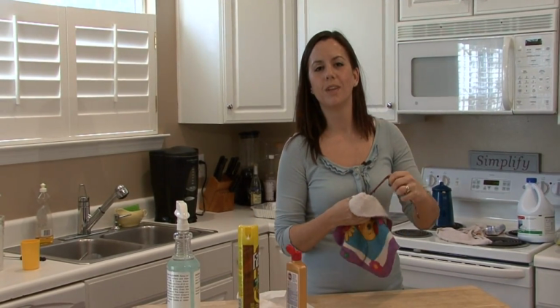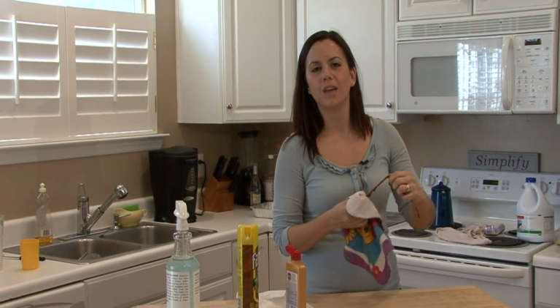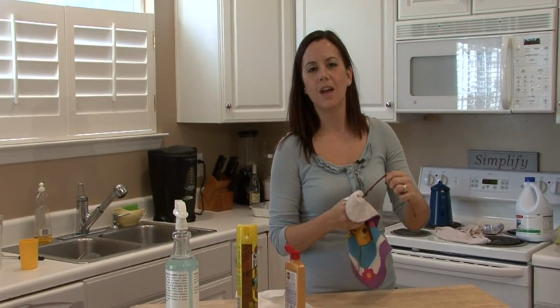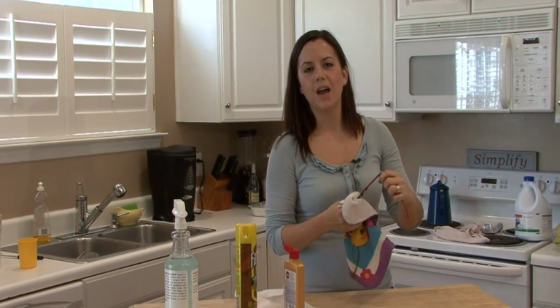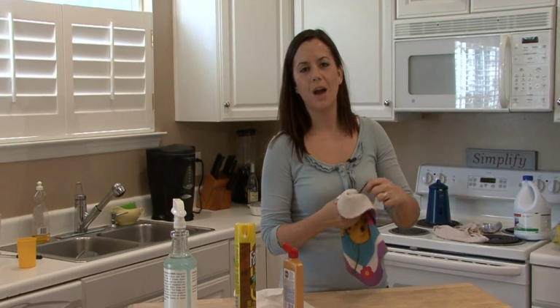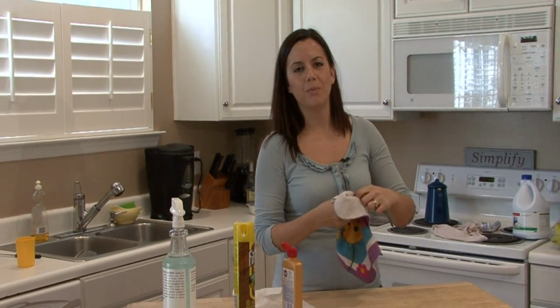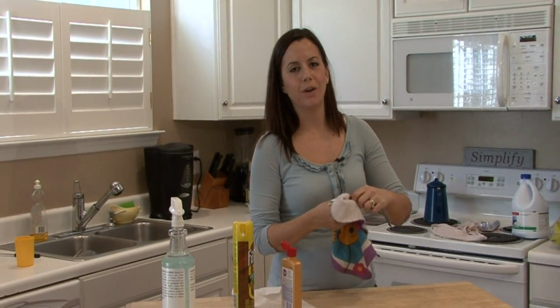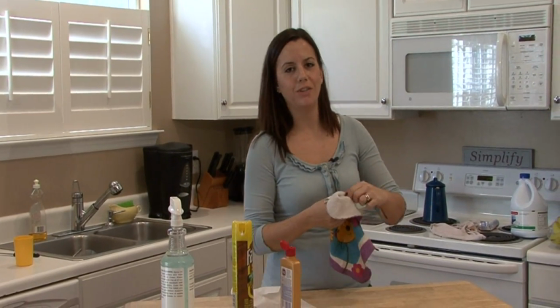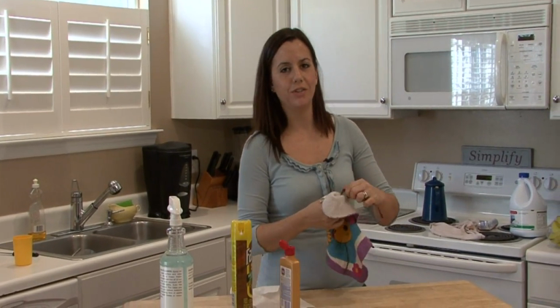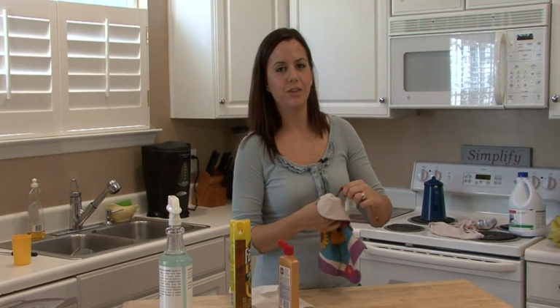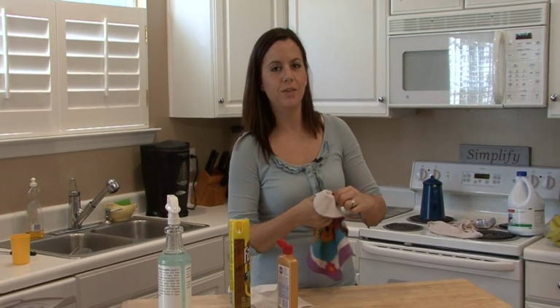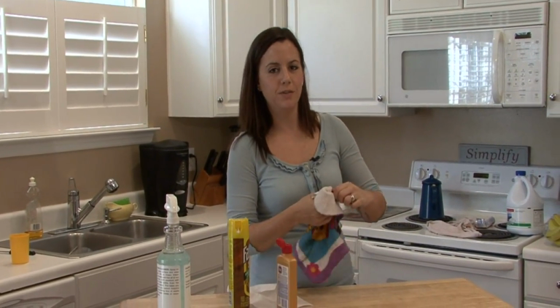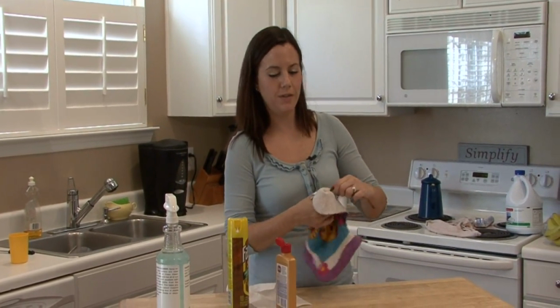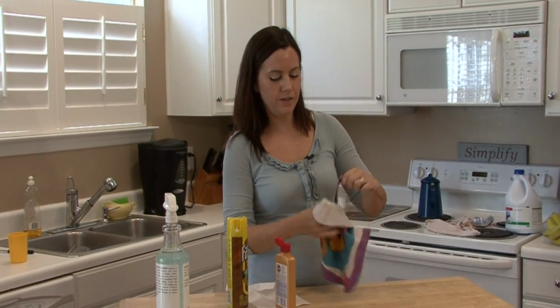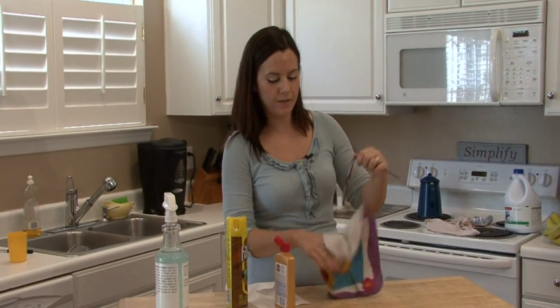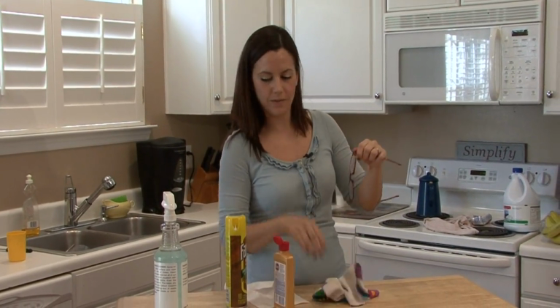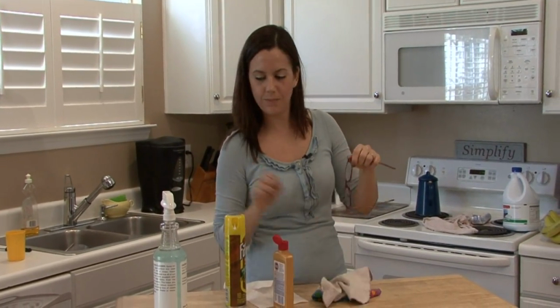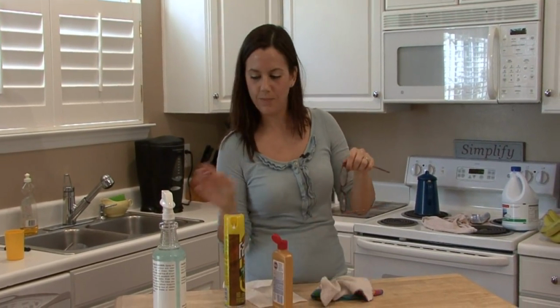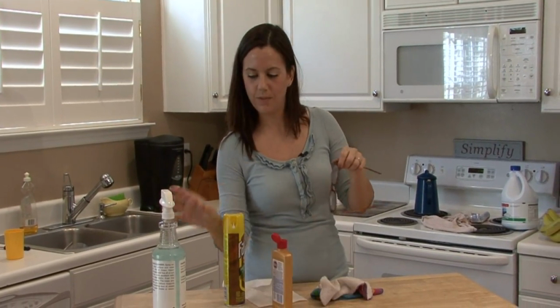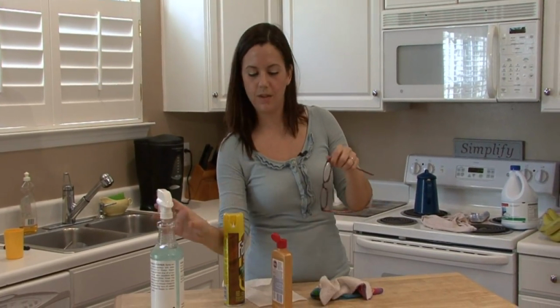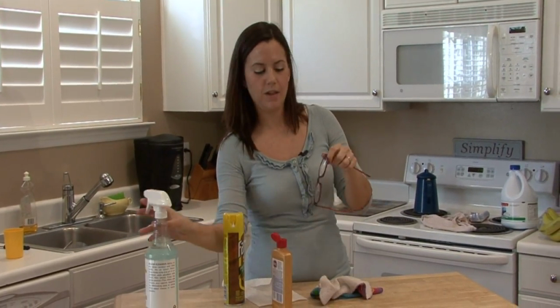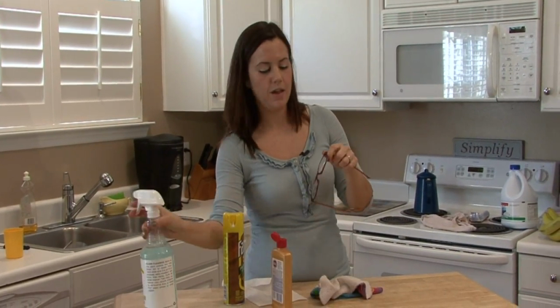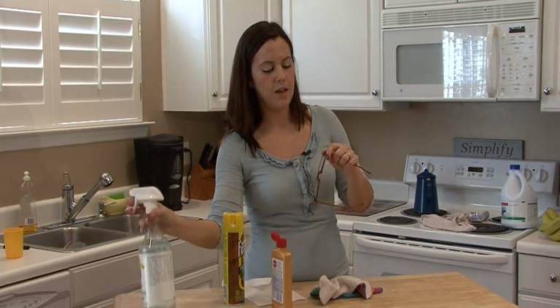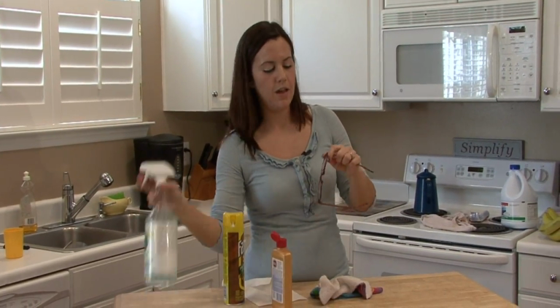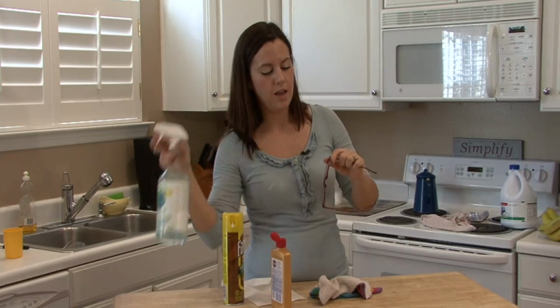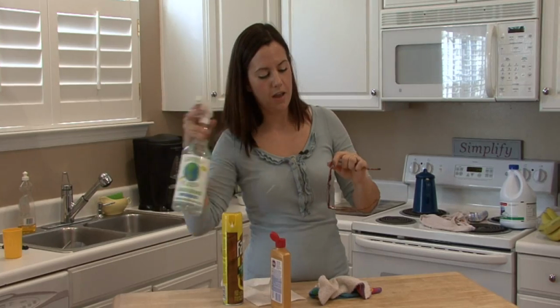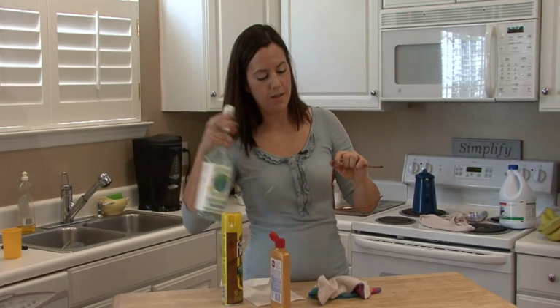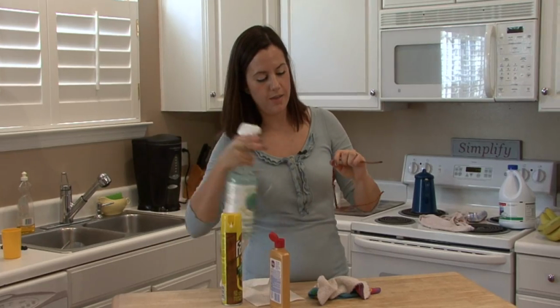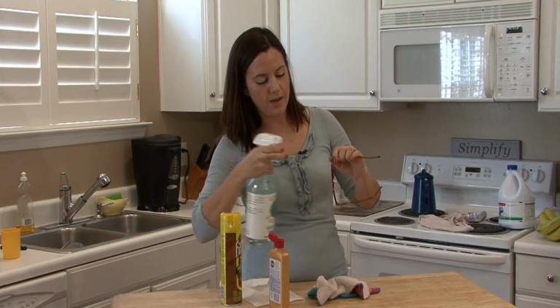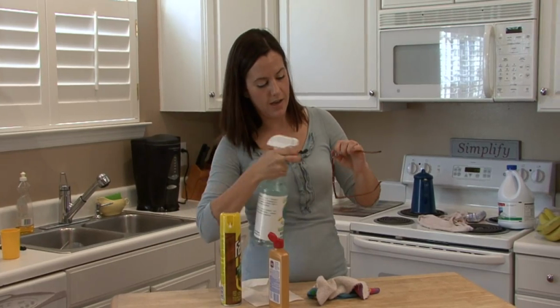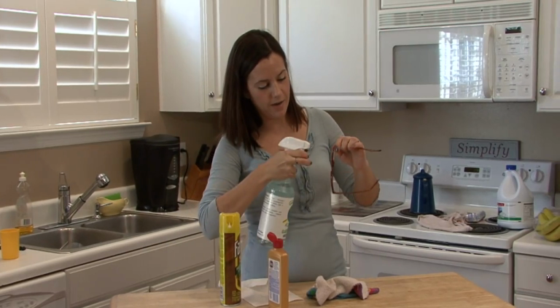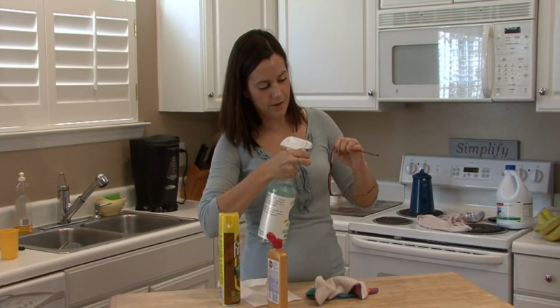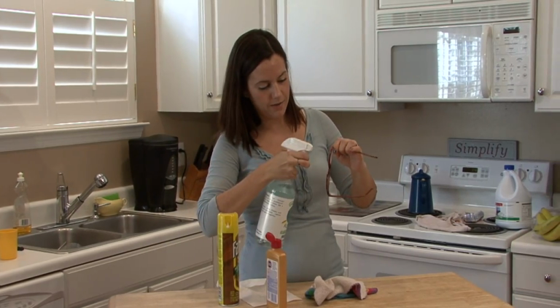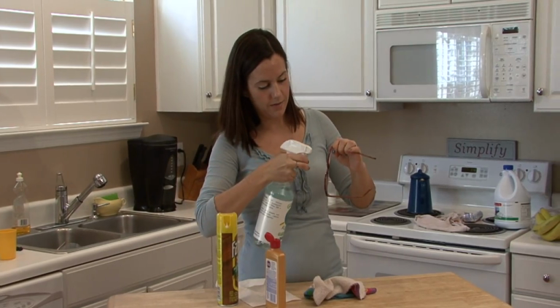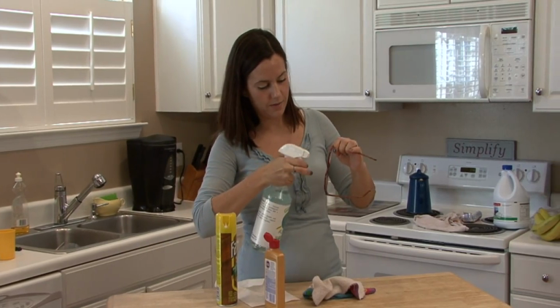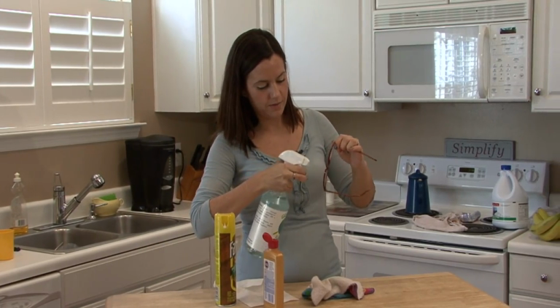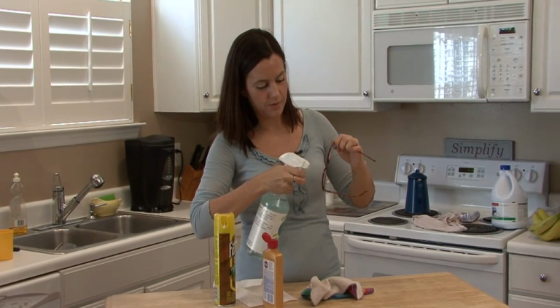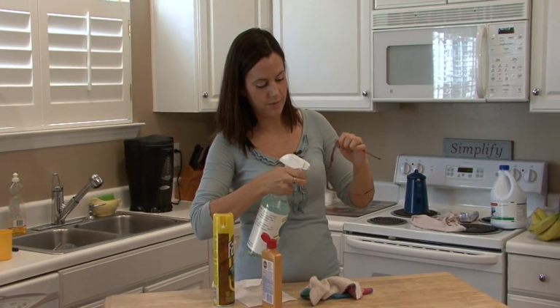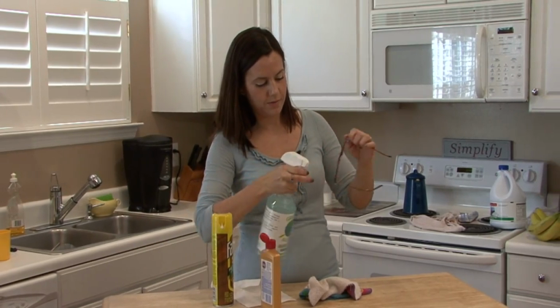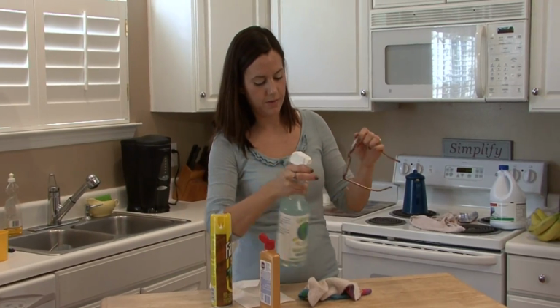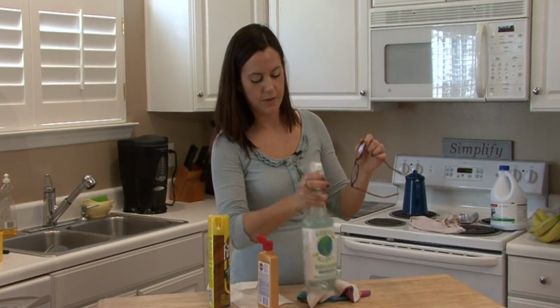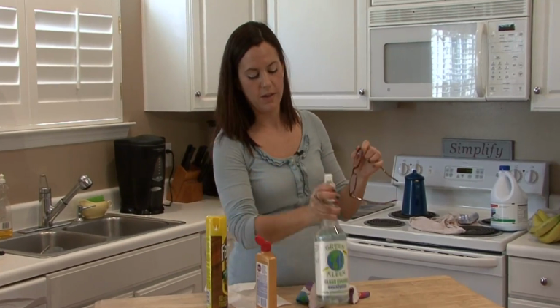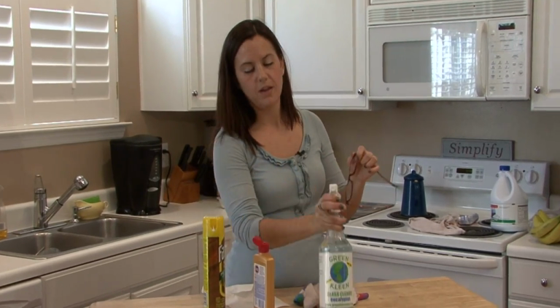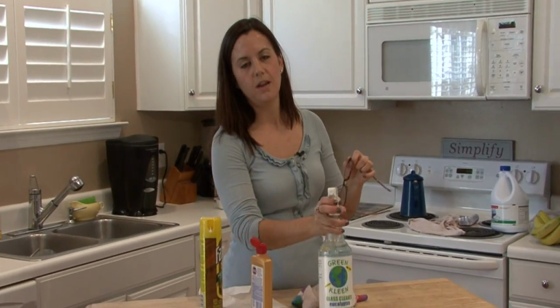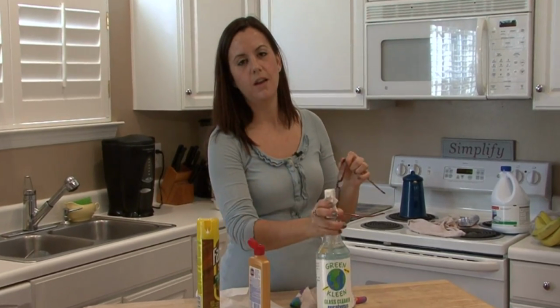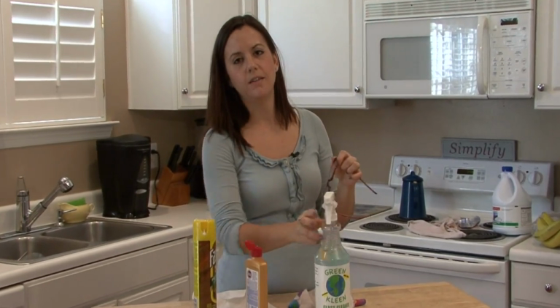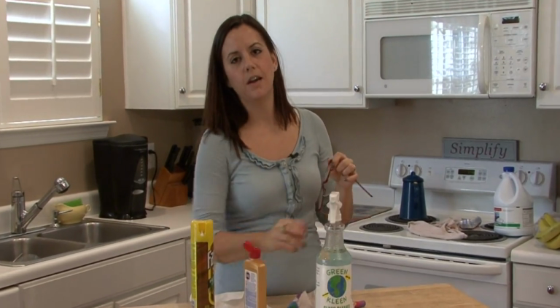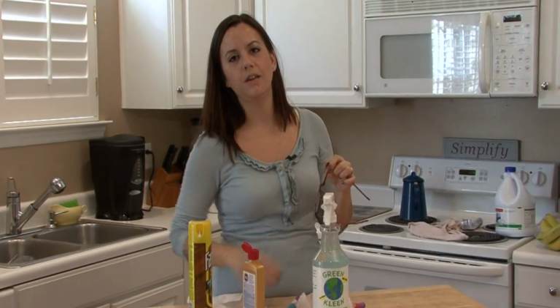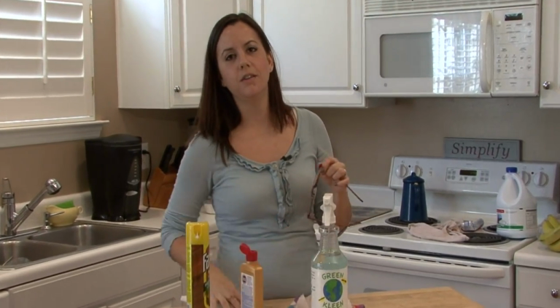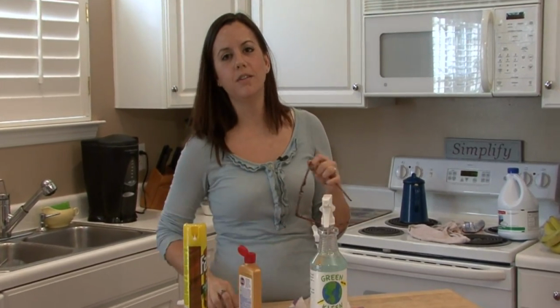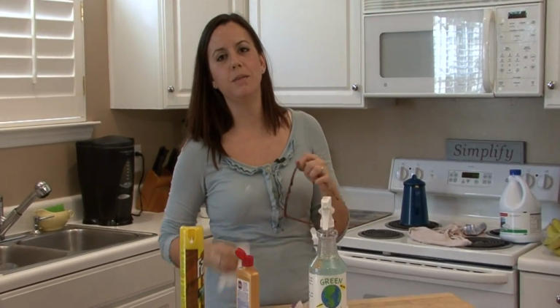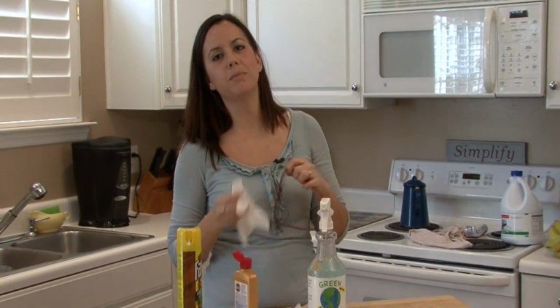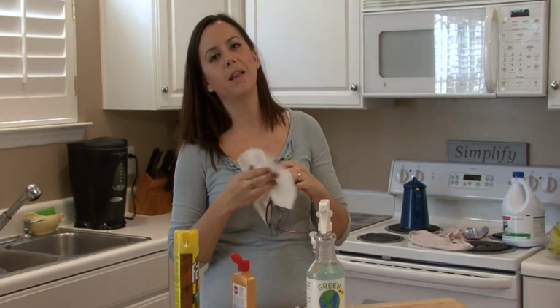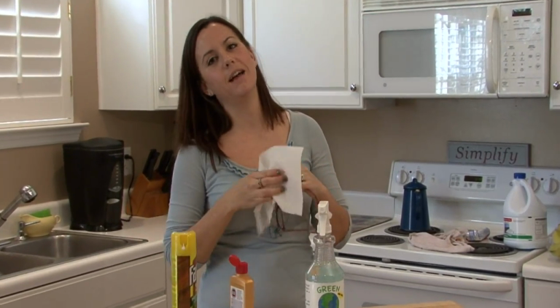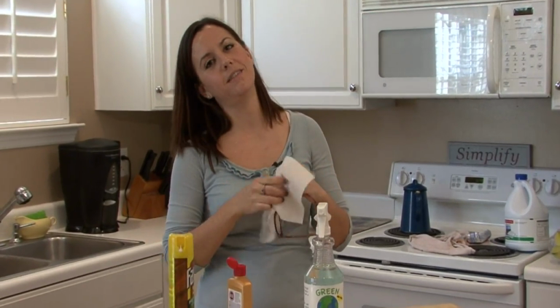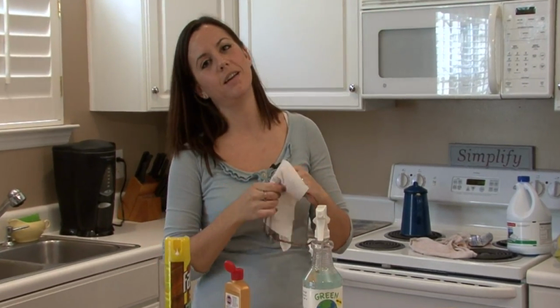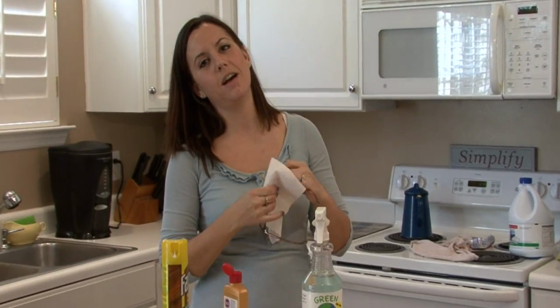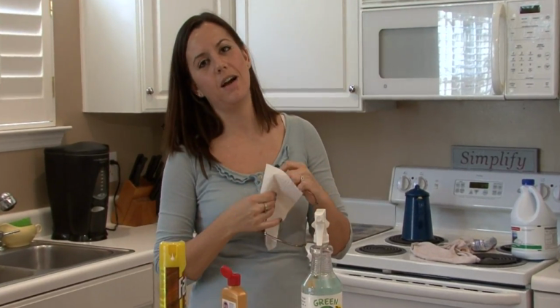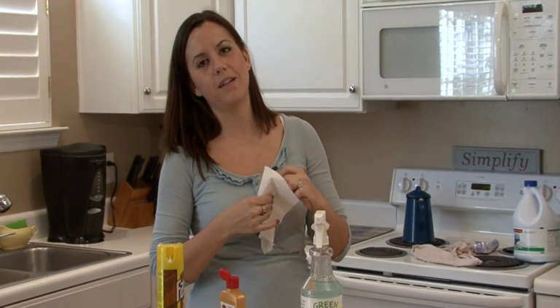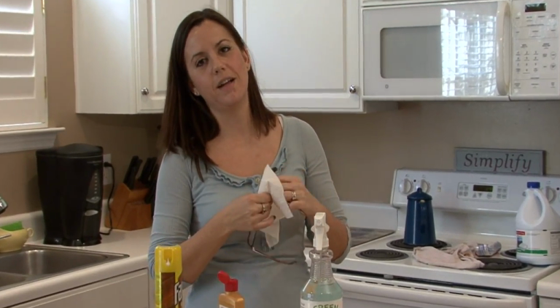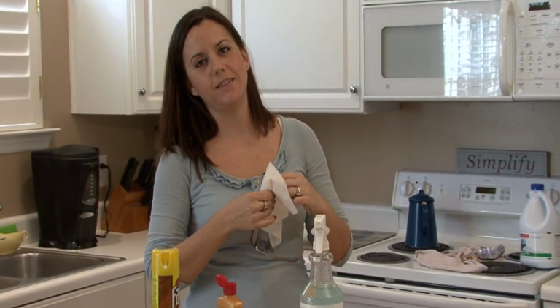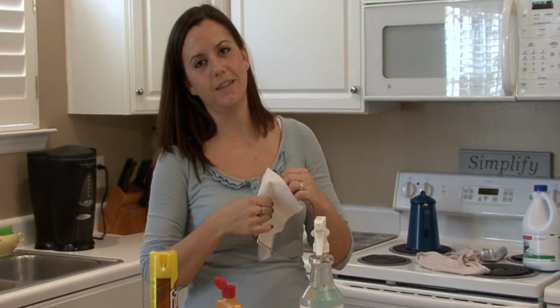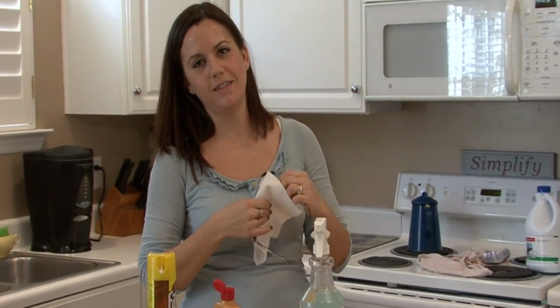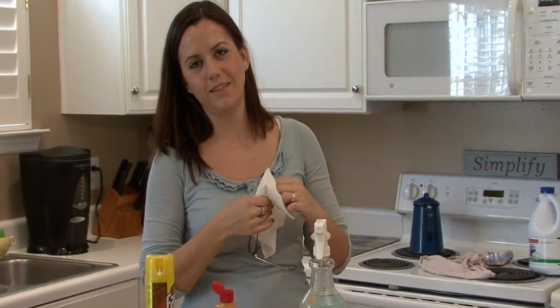I'm Rachel Etuzis, and that is how you clean plastic eyeglass lenses.